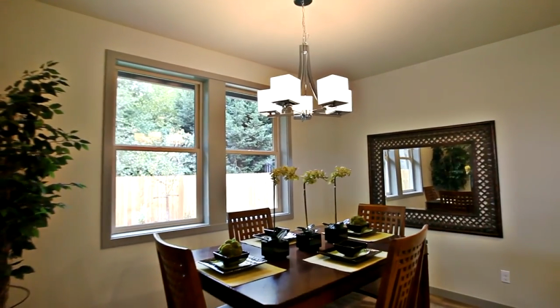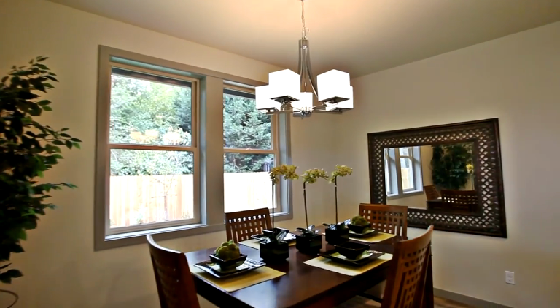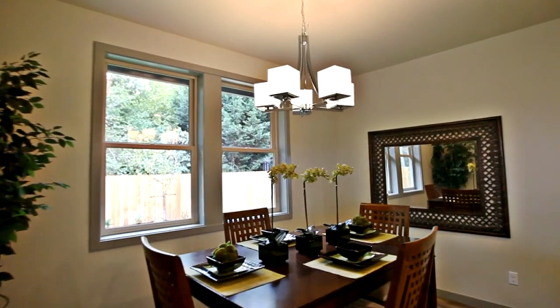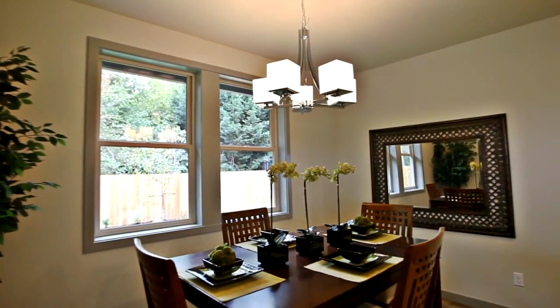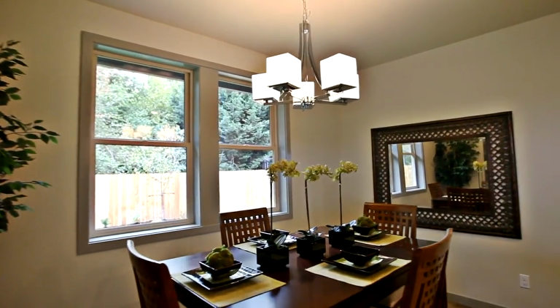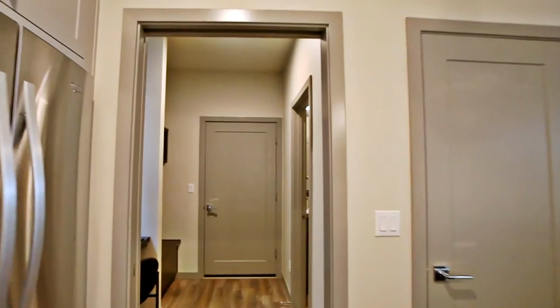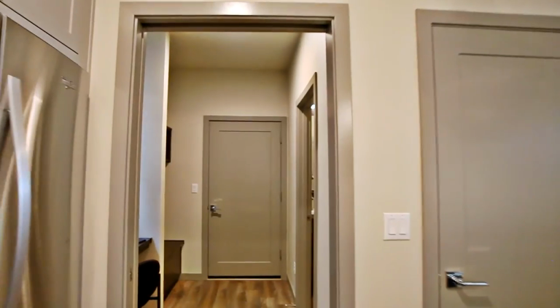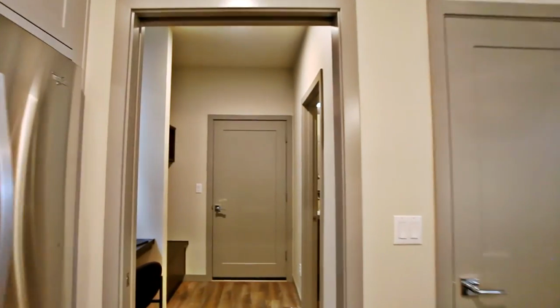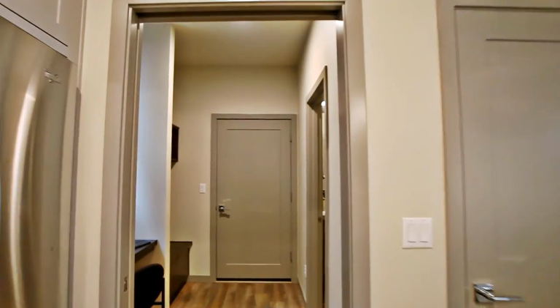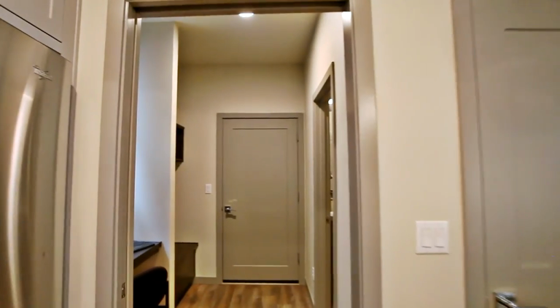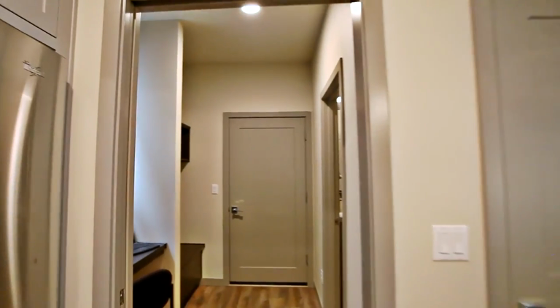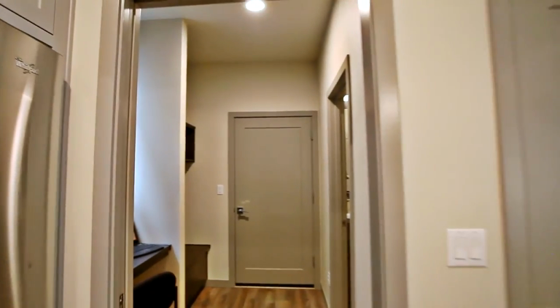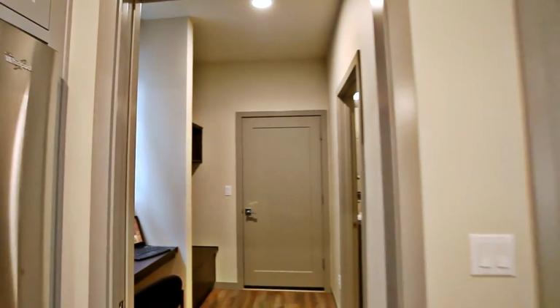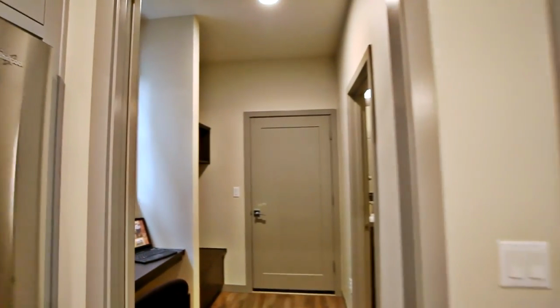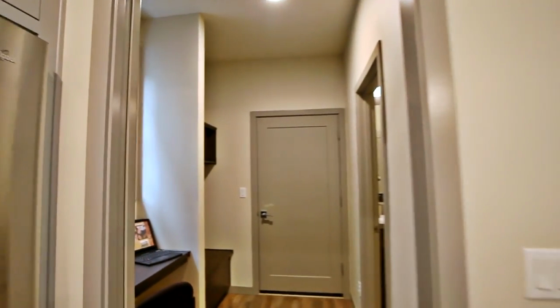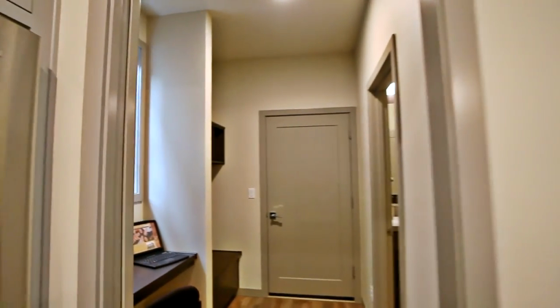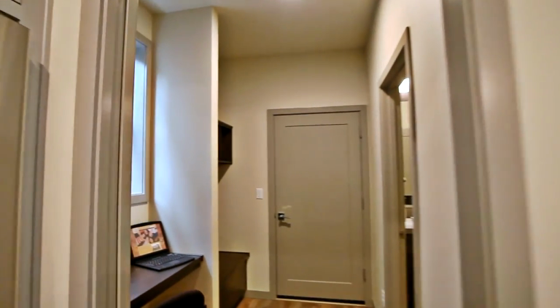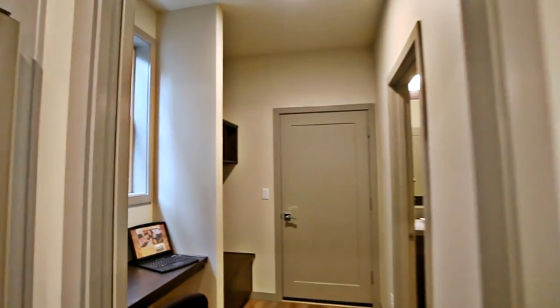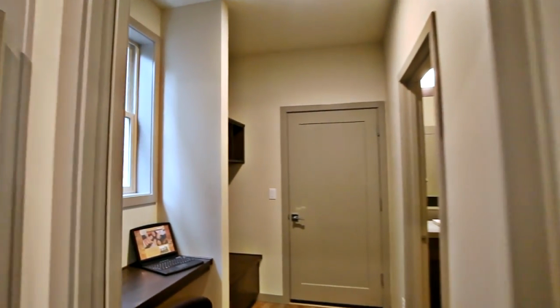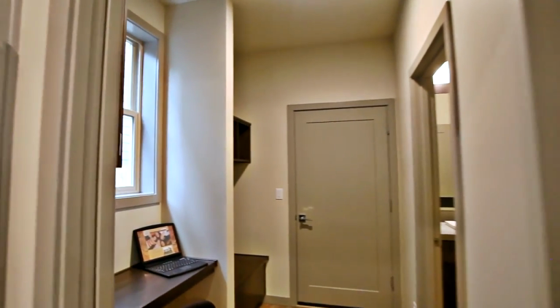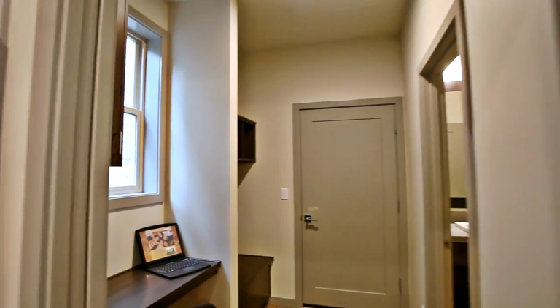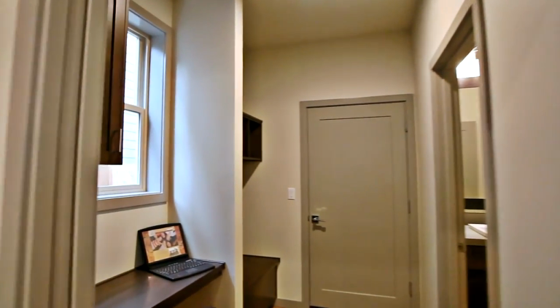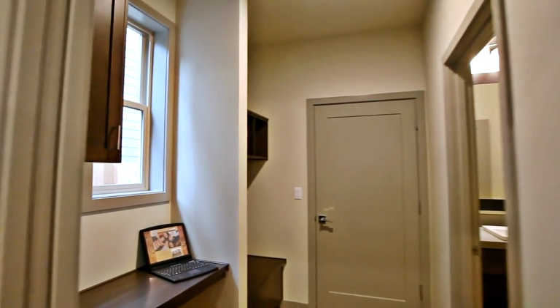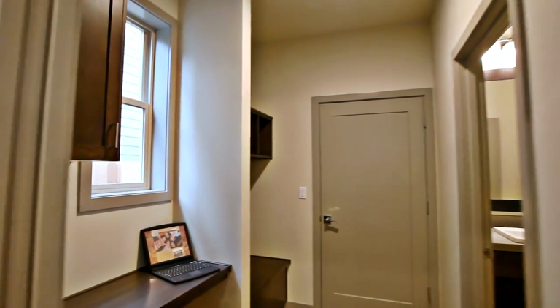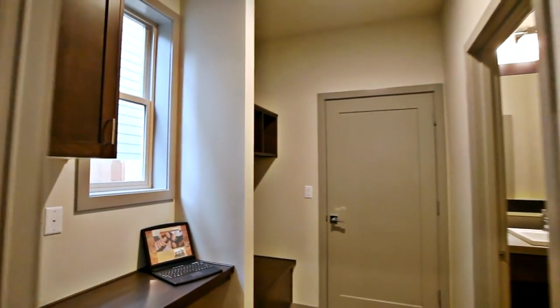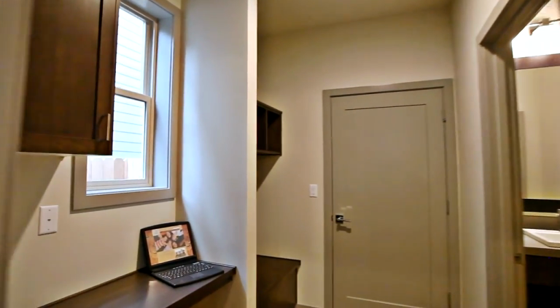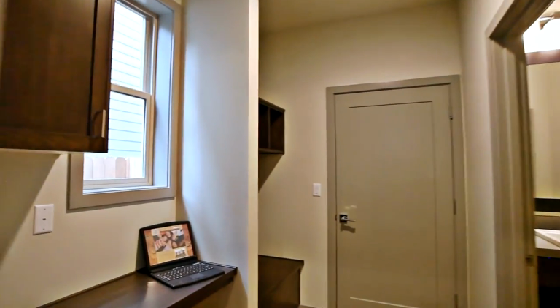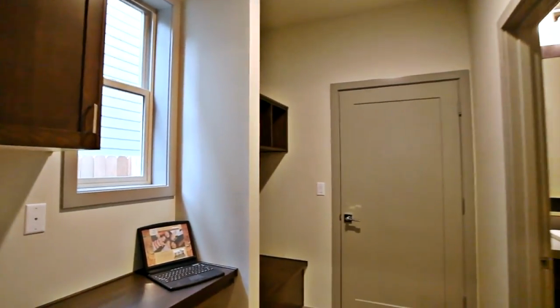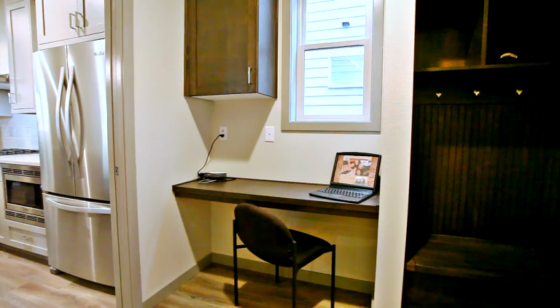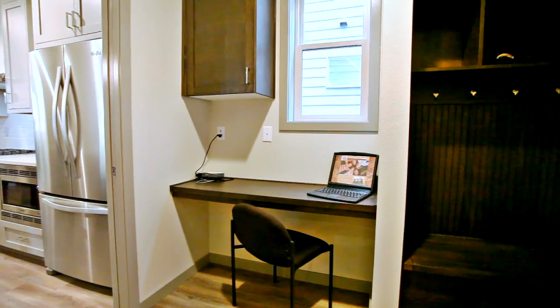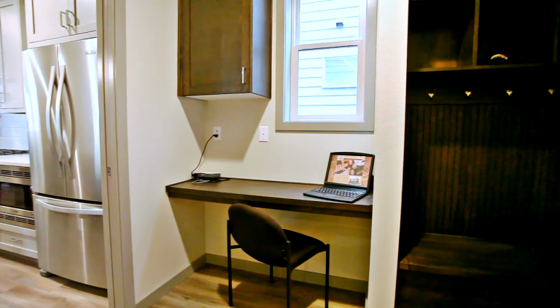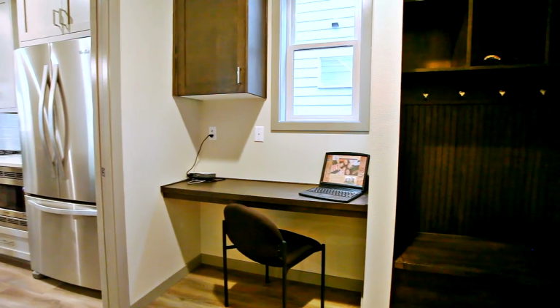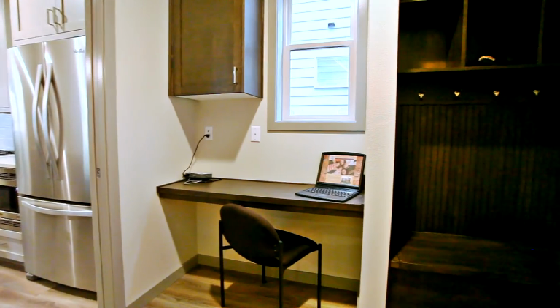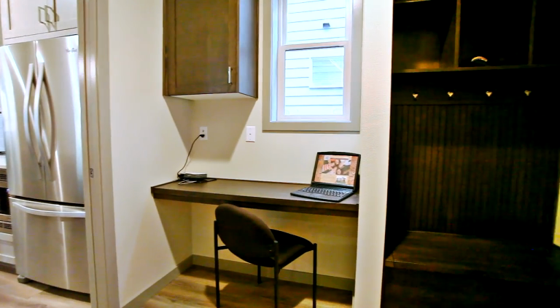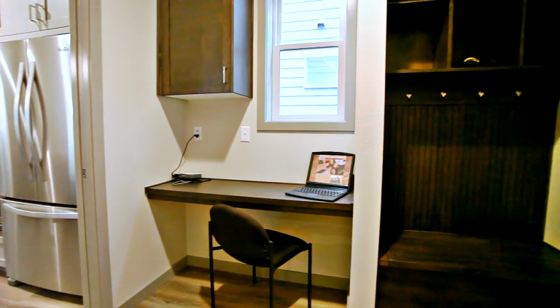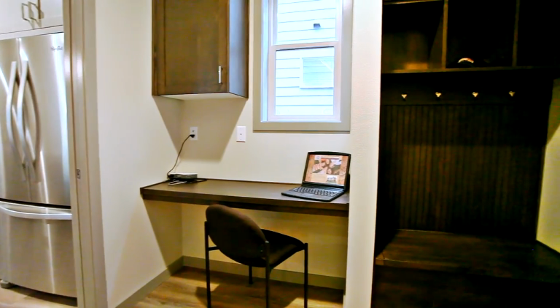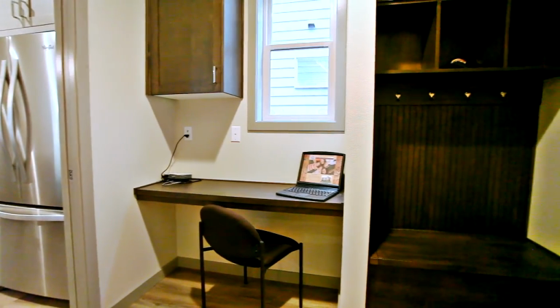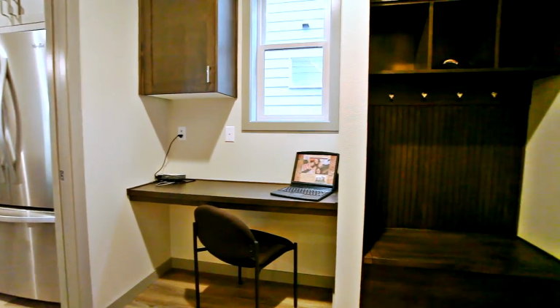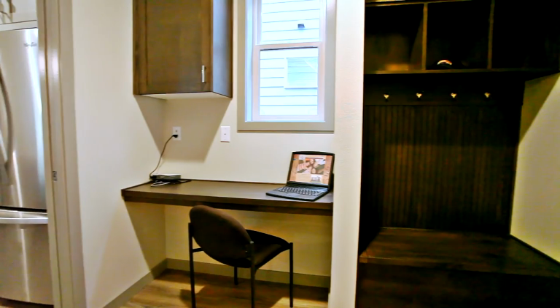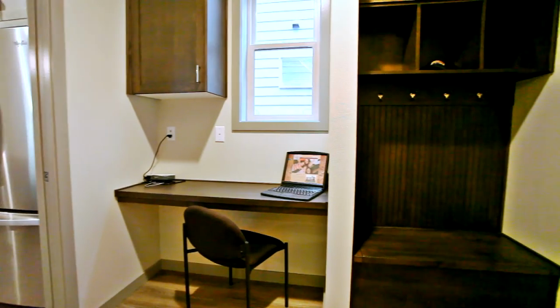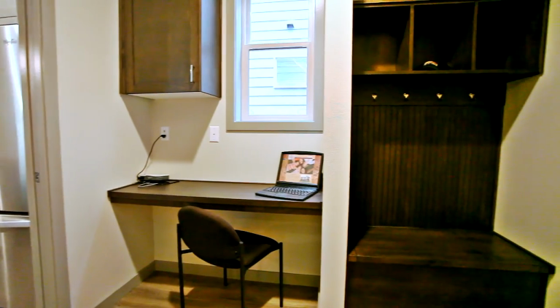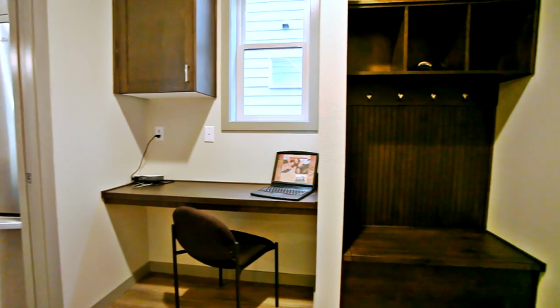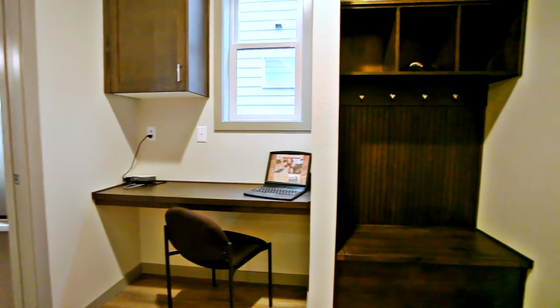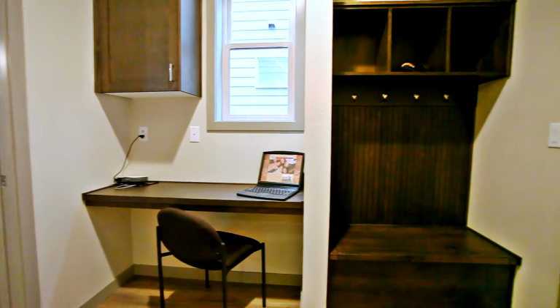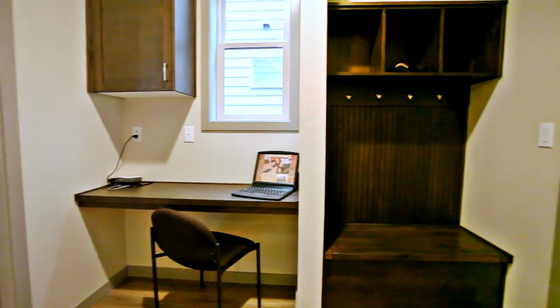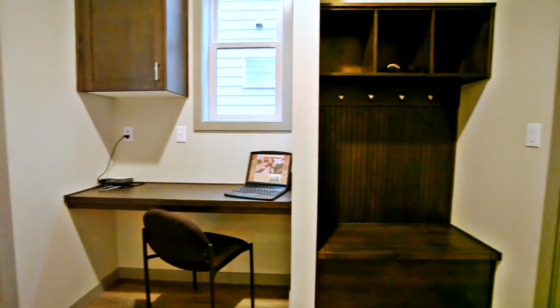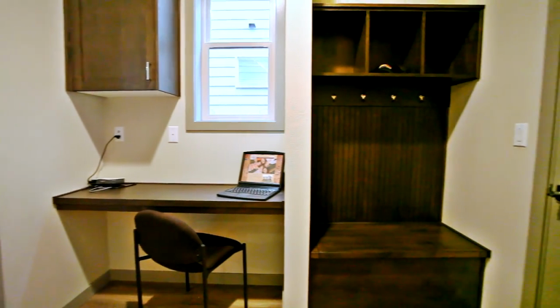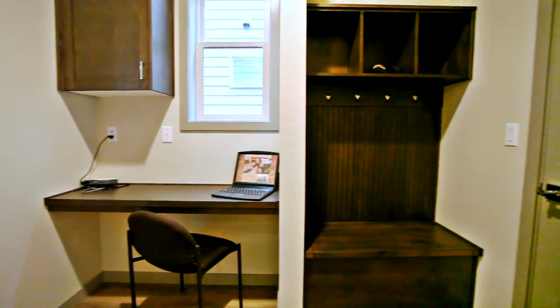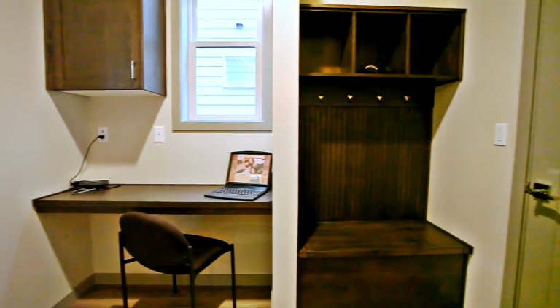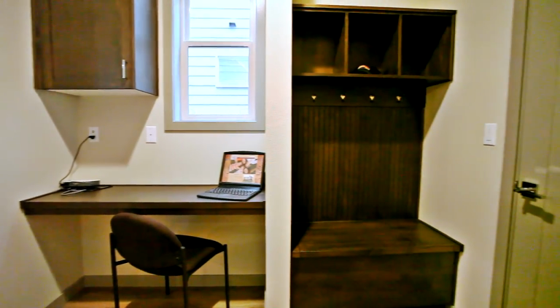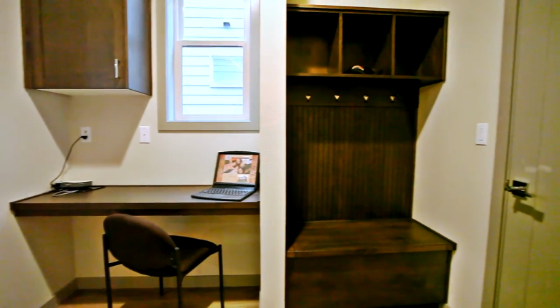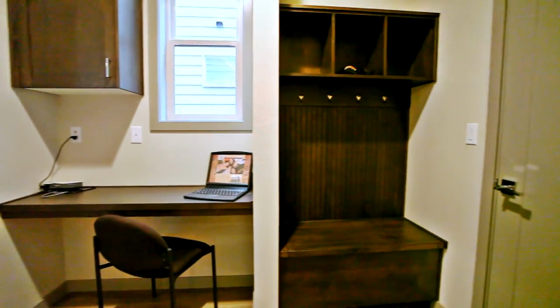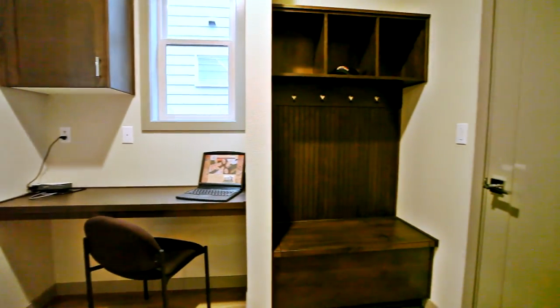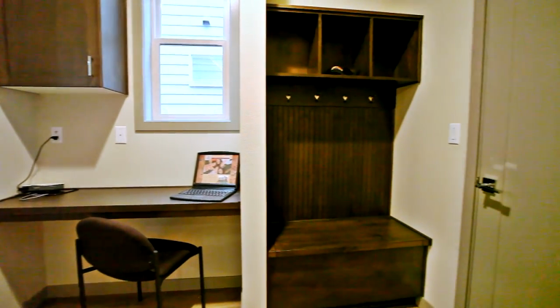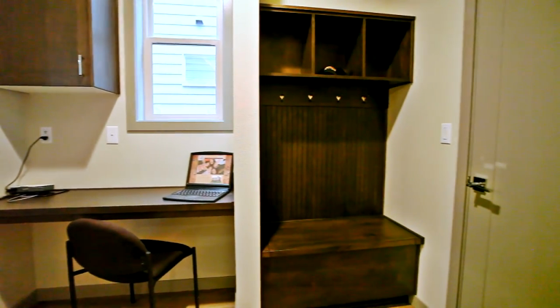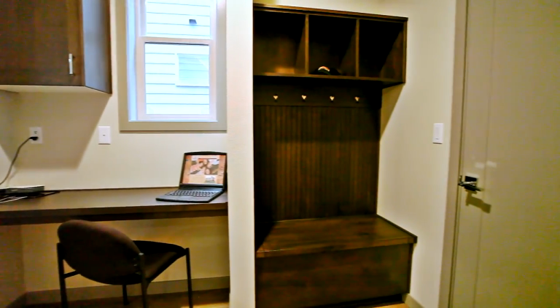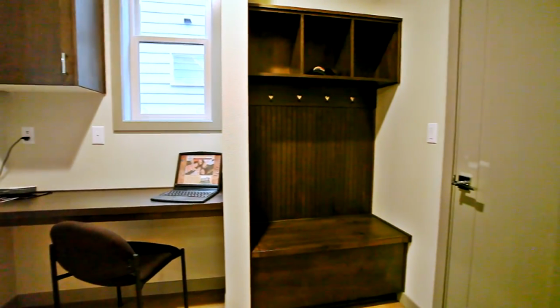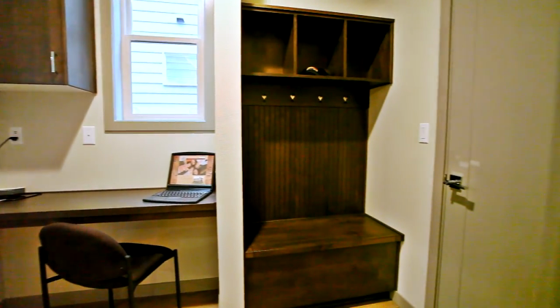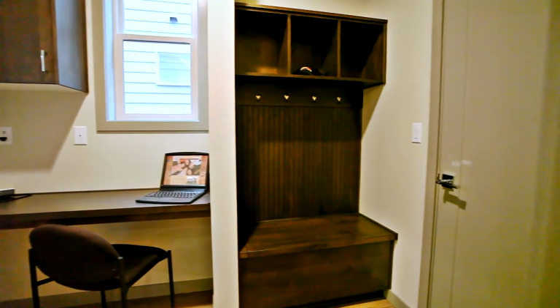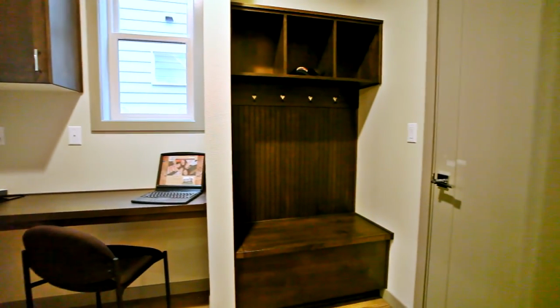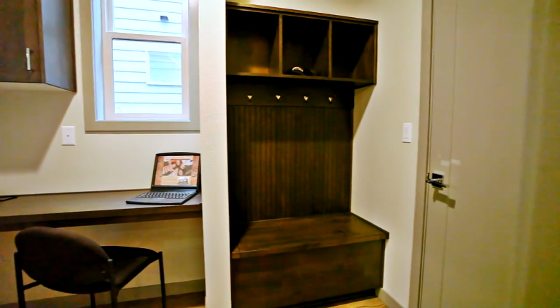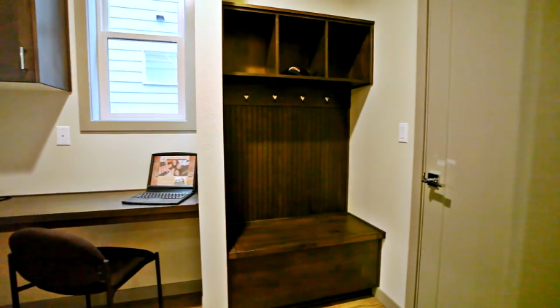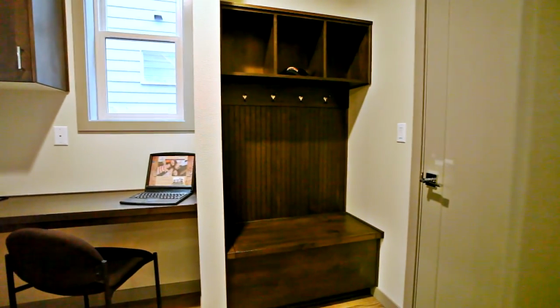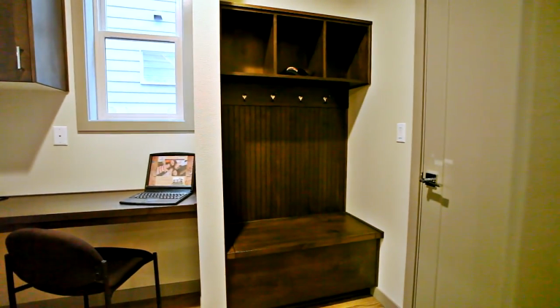Past the kitchen is the eye space, a little workspace to keep daily clutter out of view, plus a convenient drop zone for coats and backpacks.